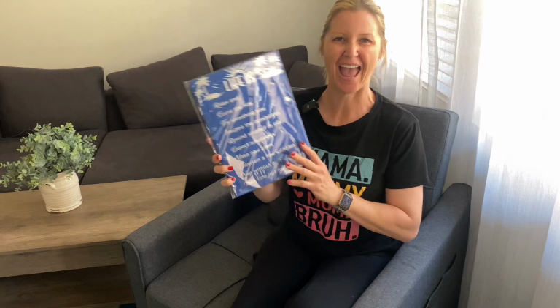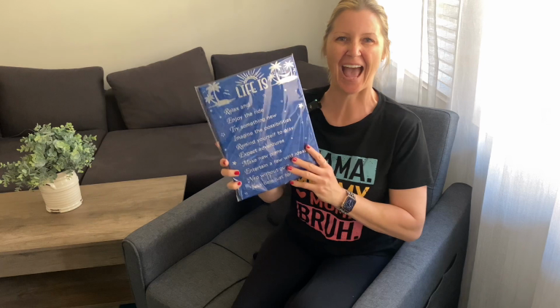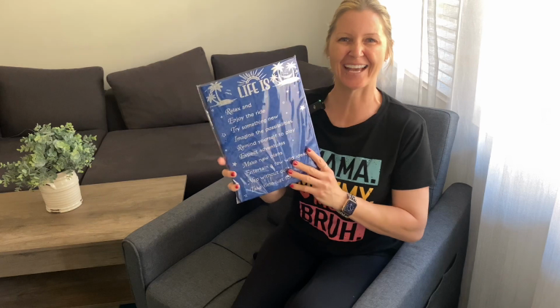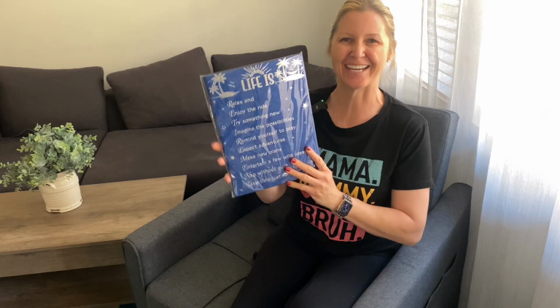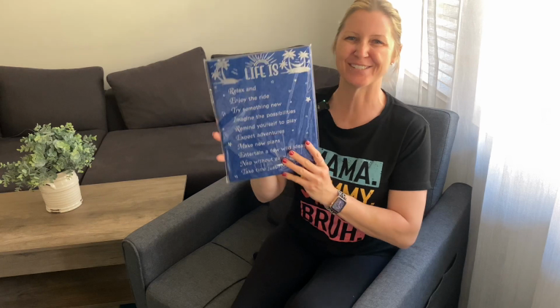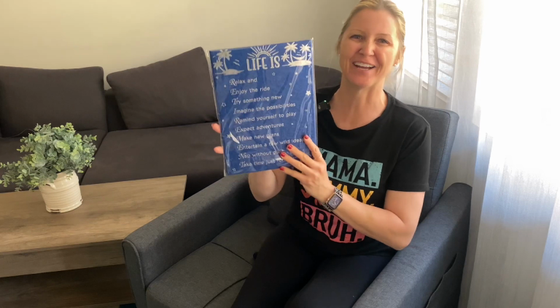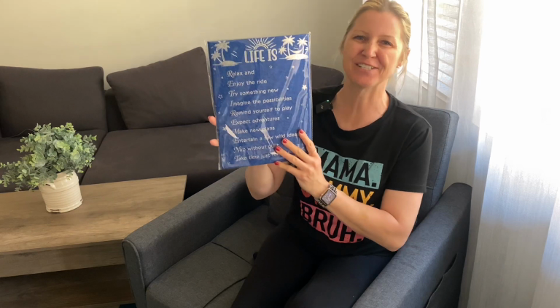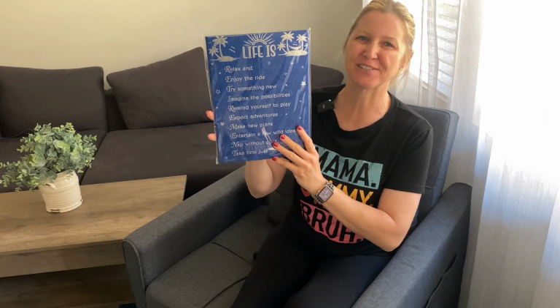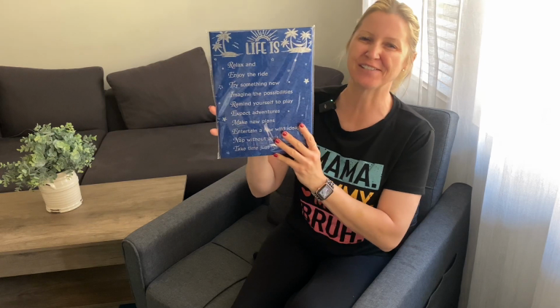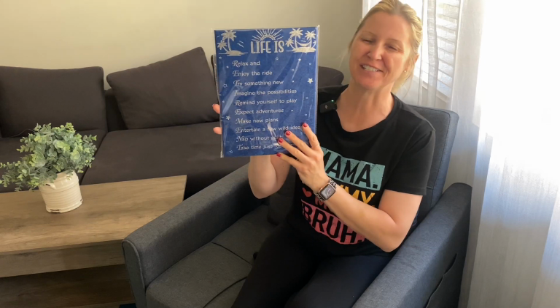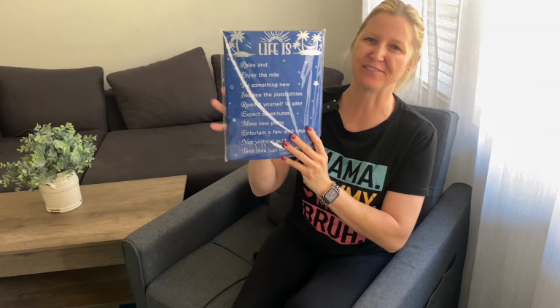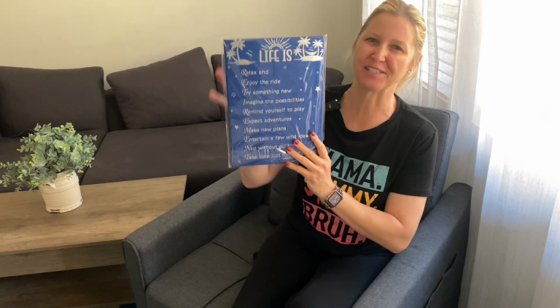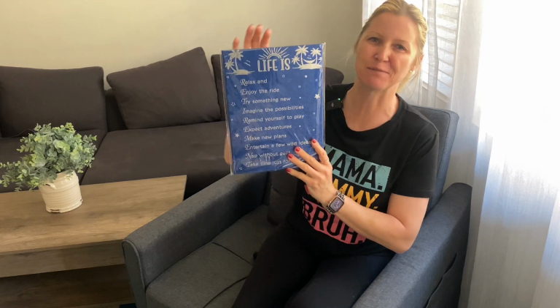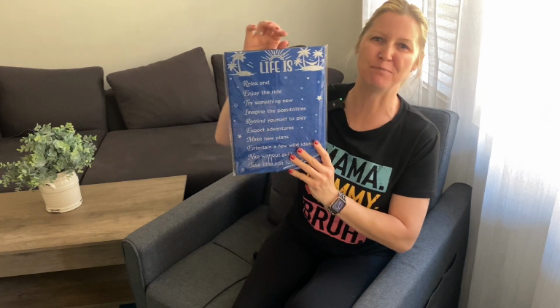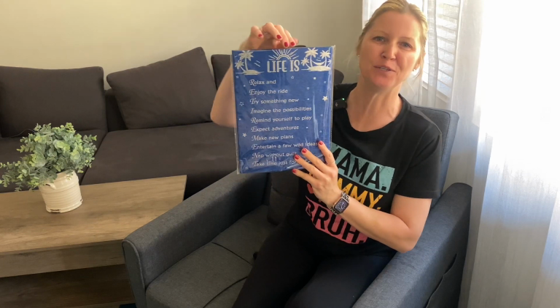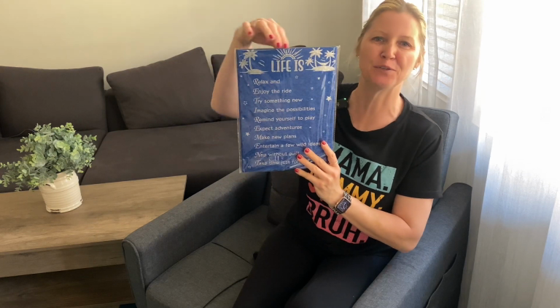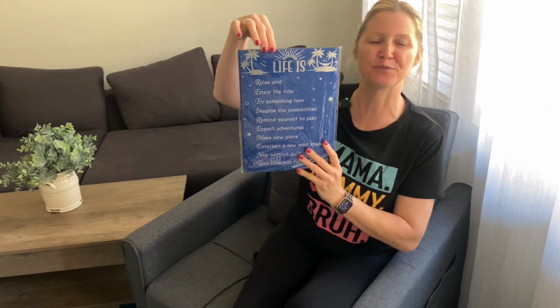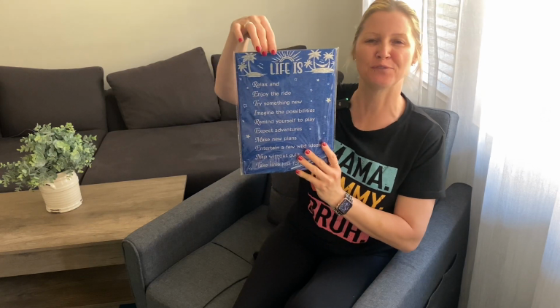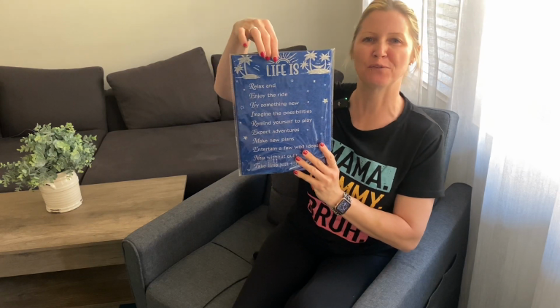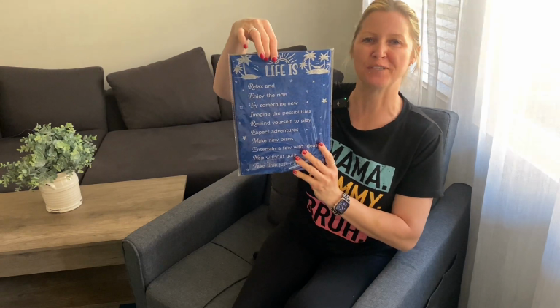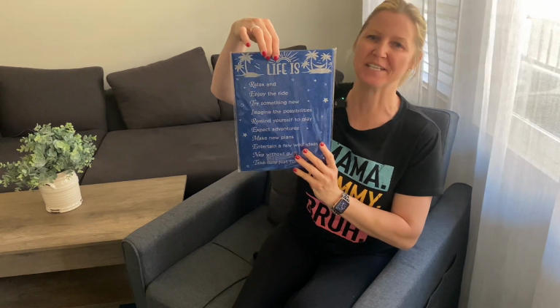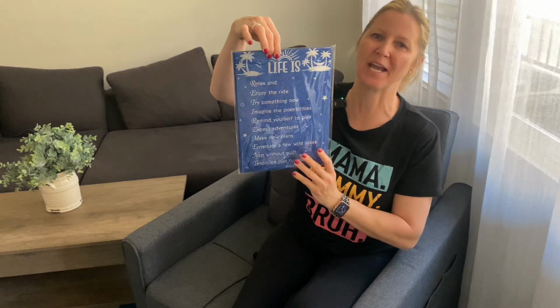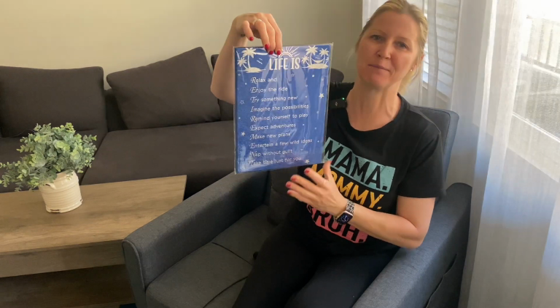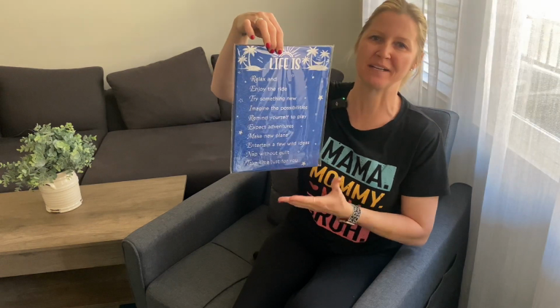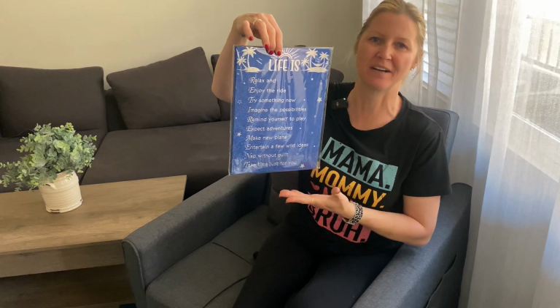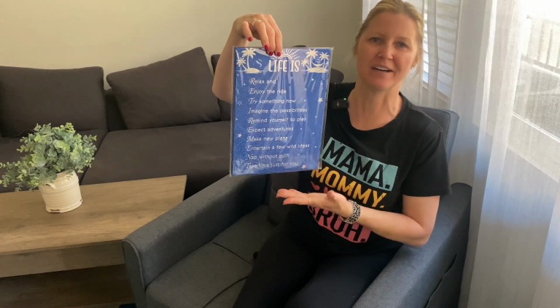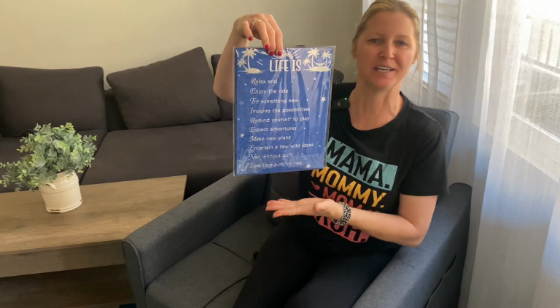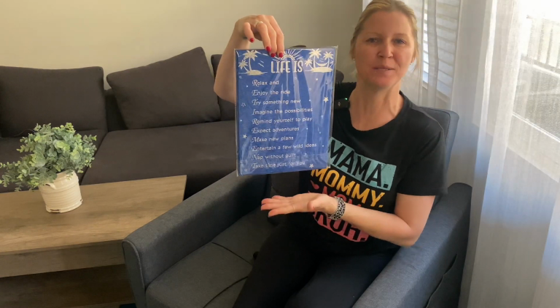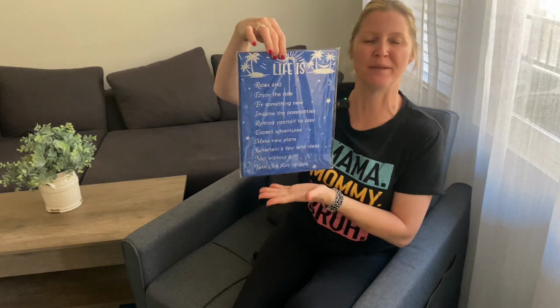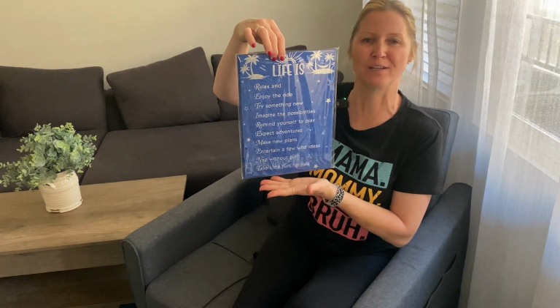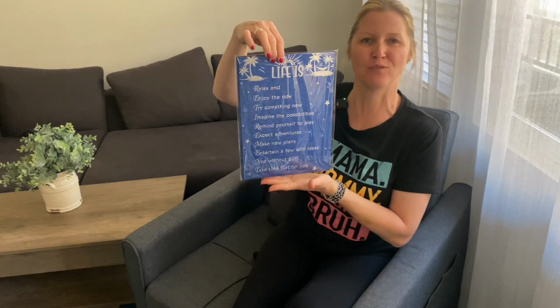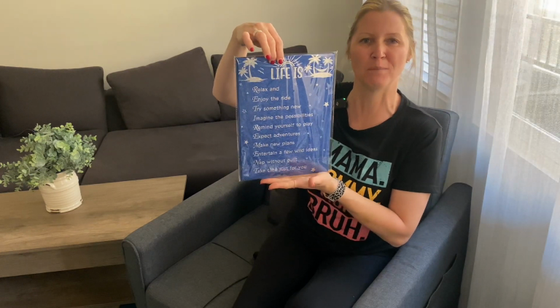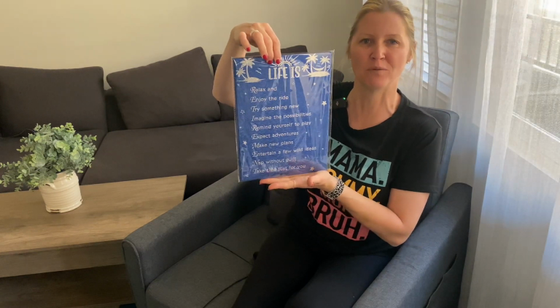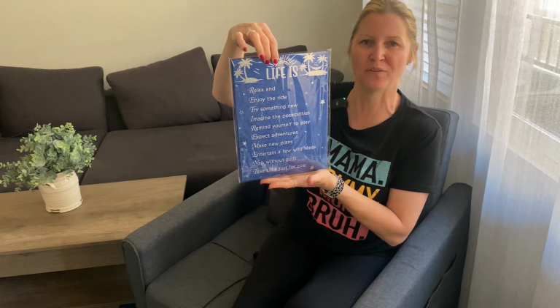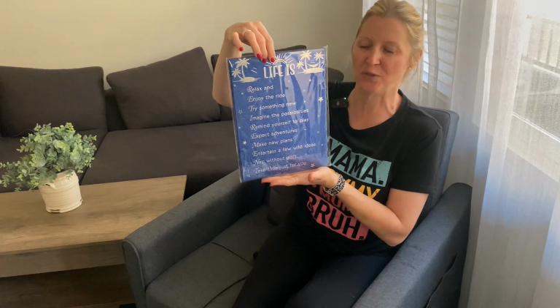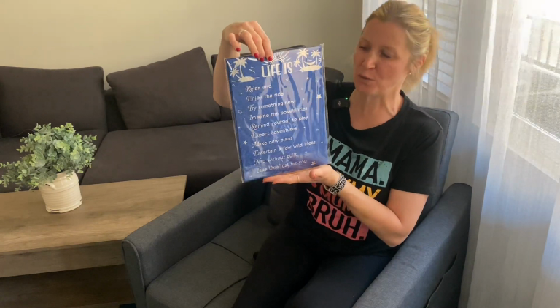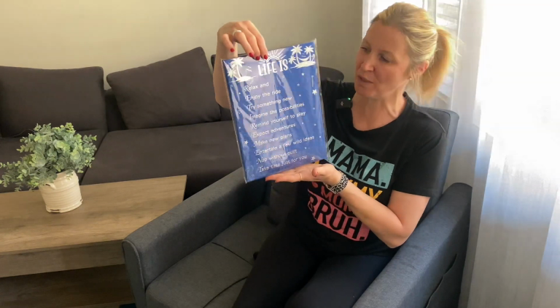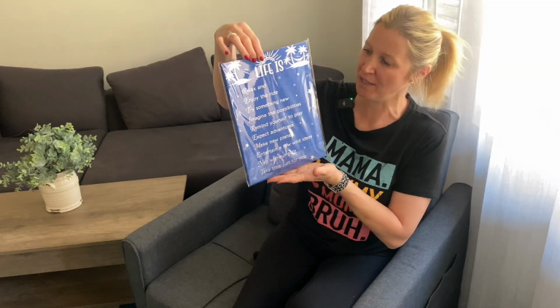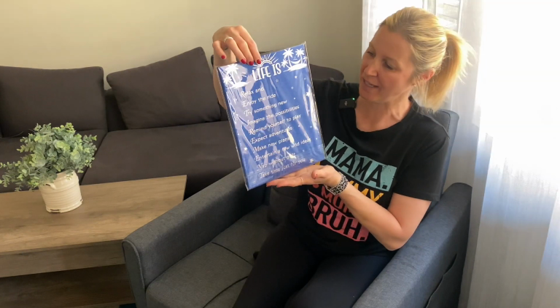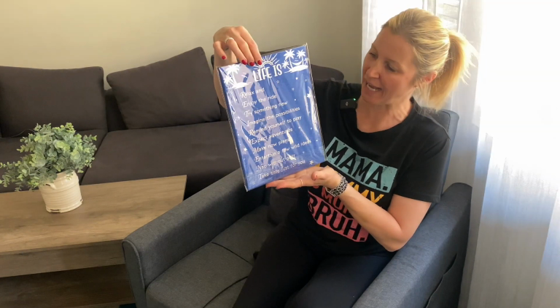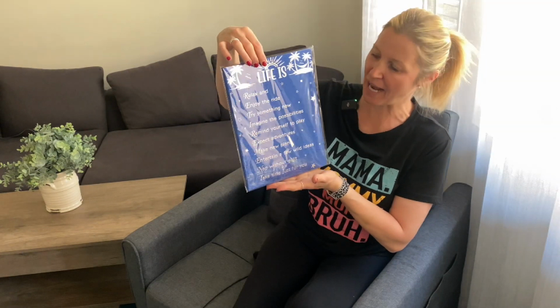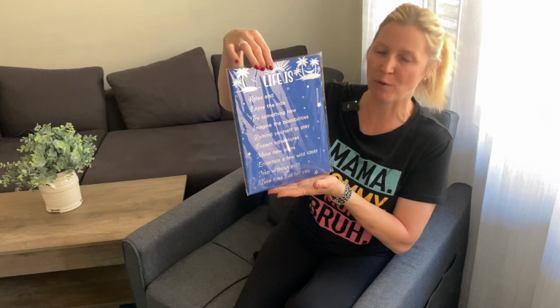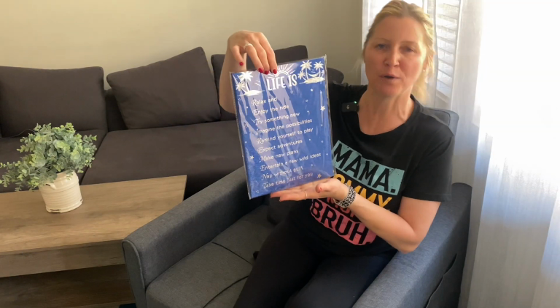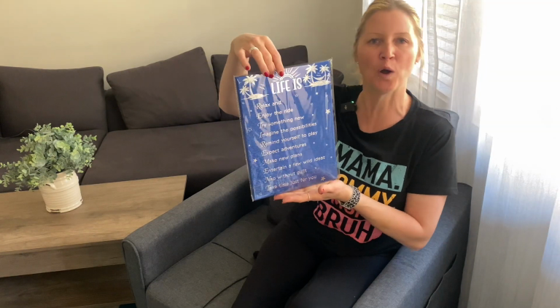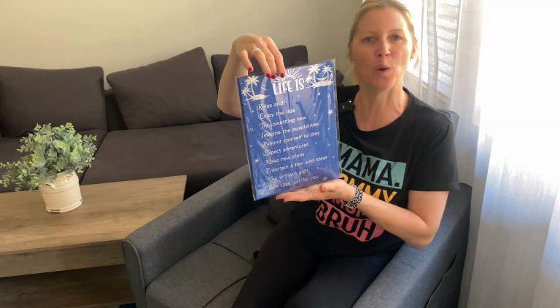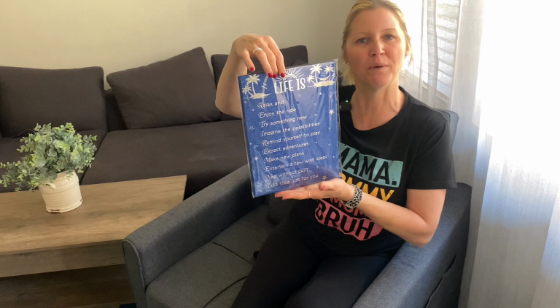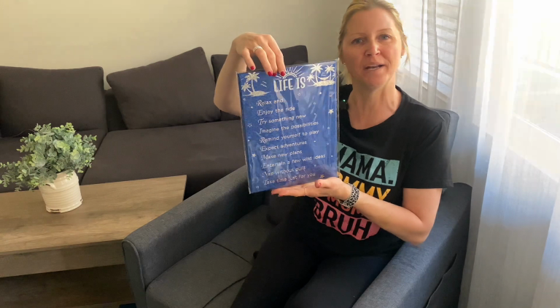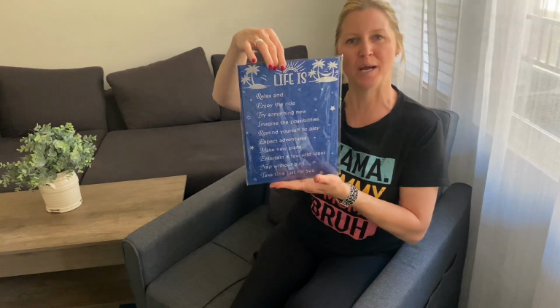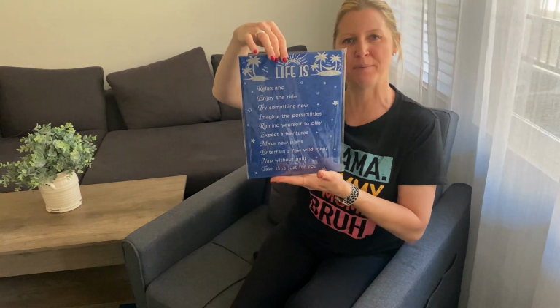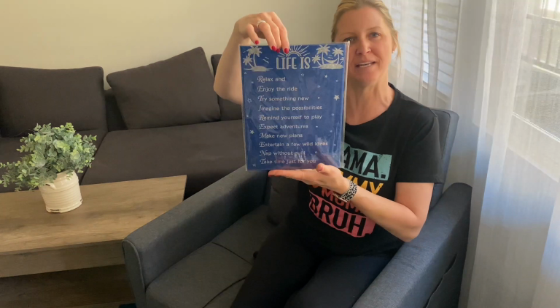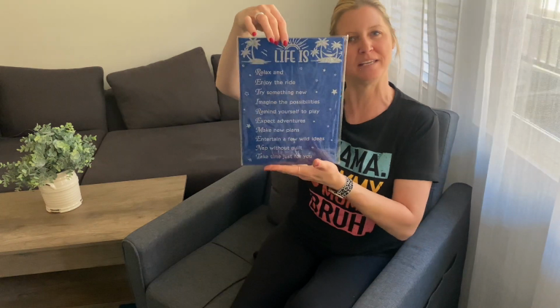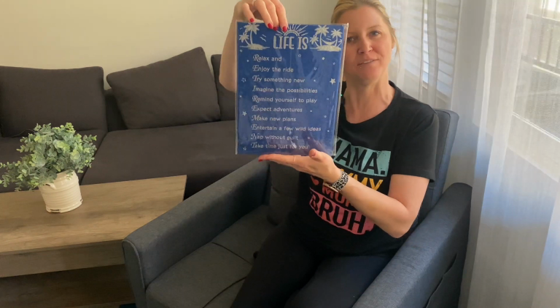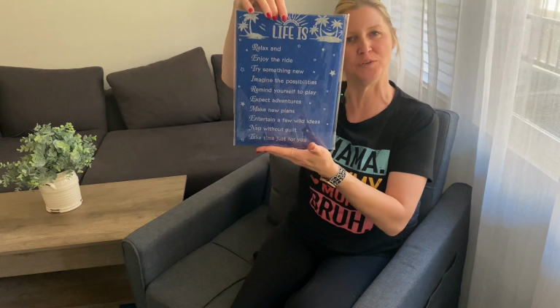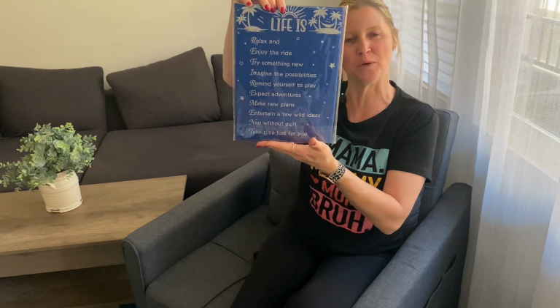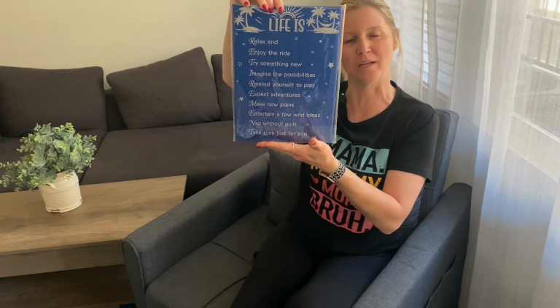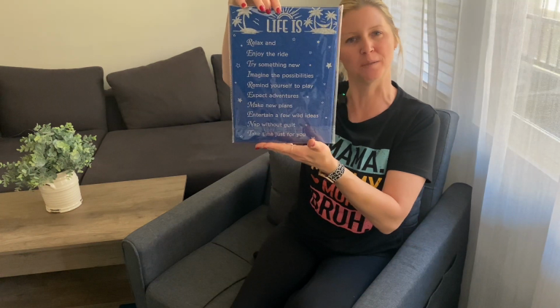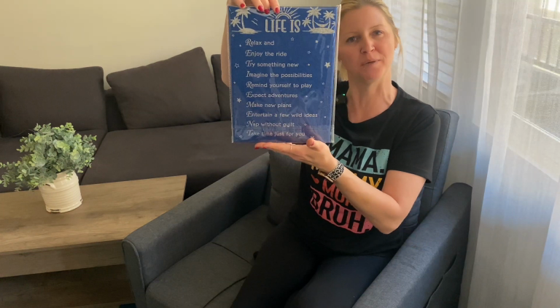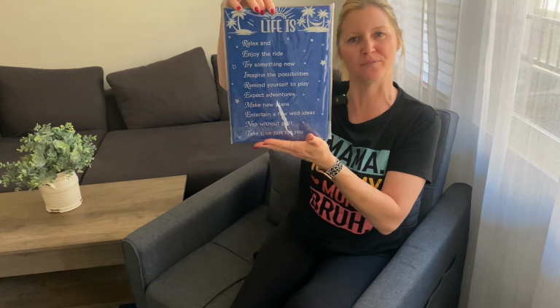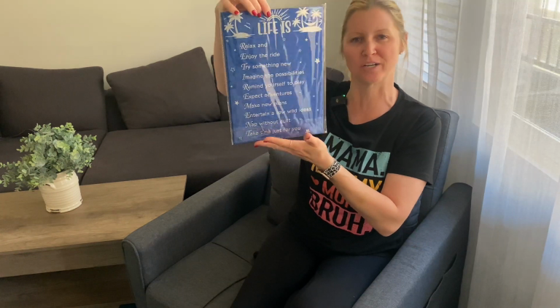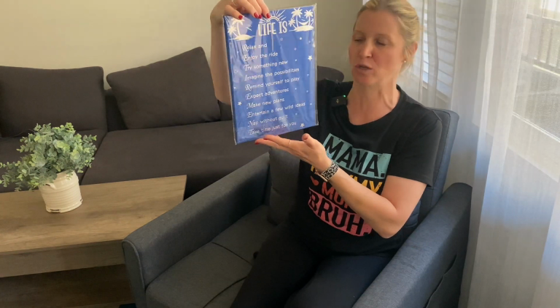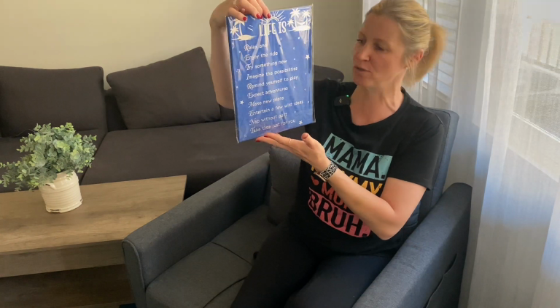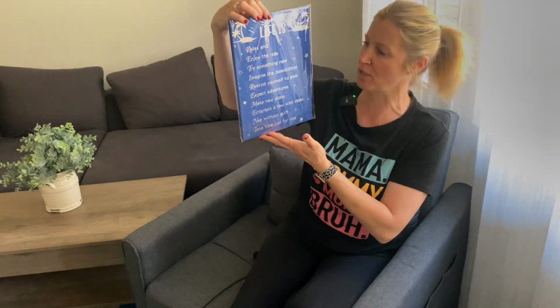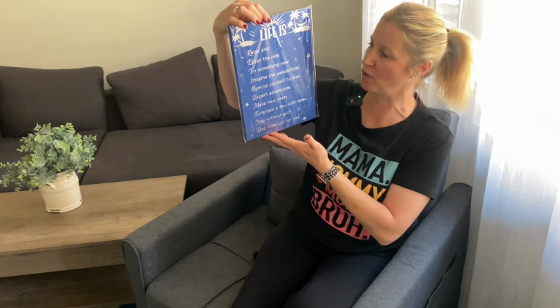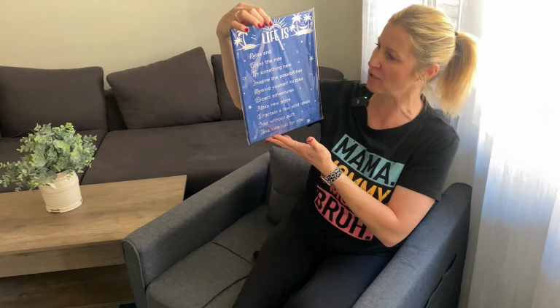Hi guys, so I just received this beautiful retirement card in the mail for my review, and I want to open it up and give you a little bit of a closer look.